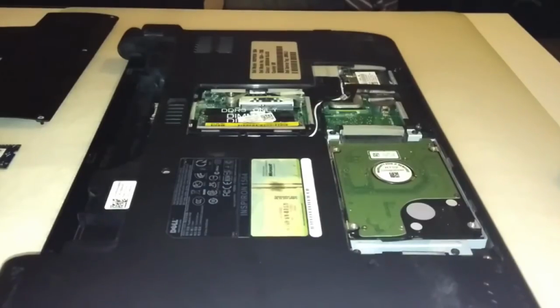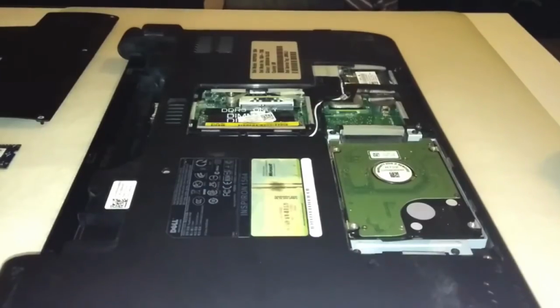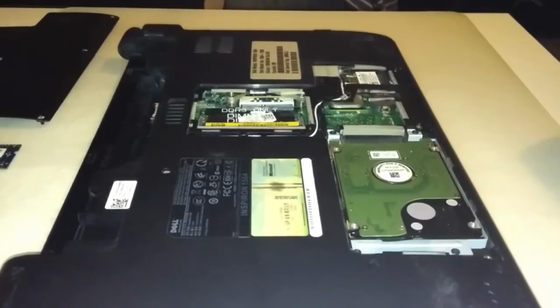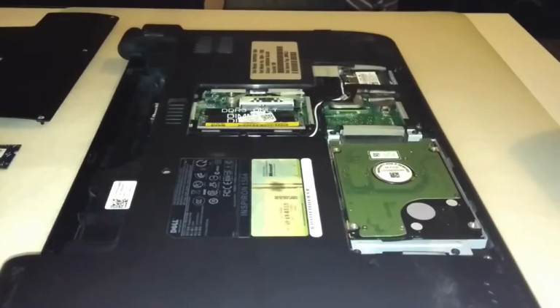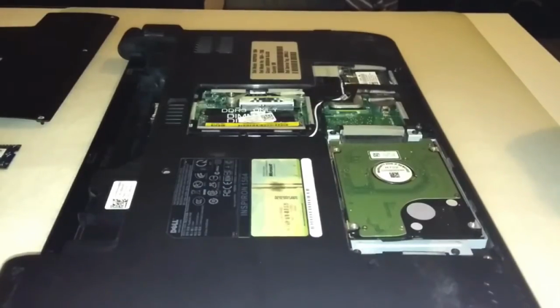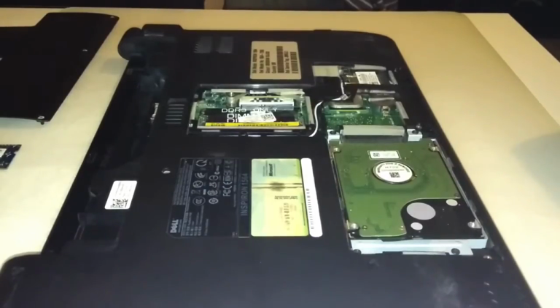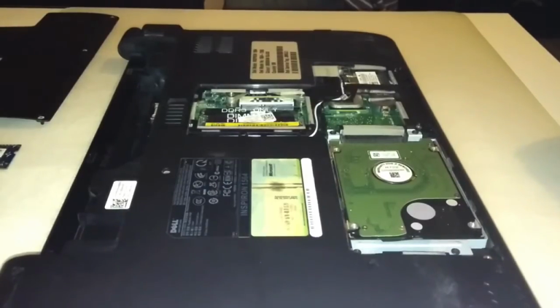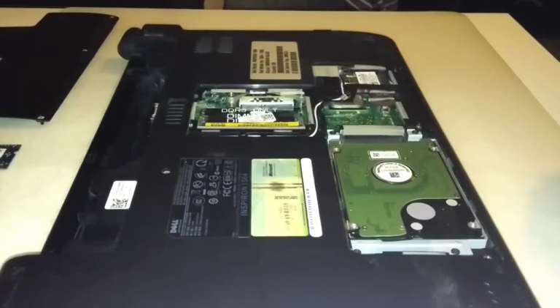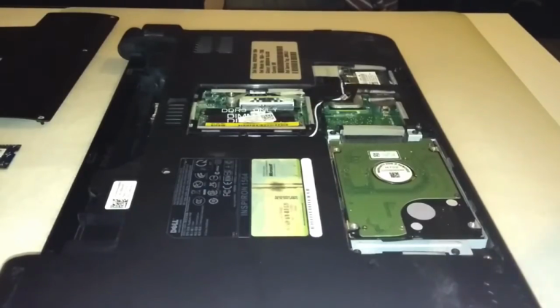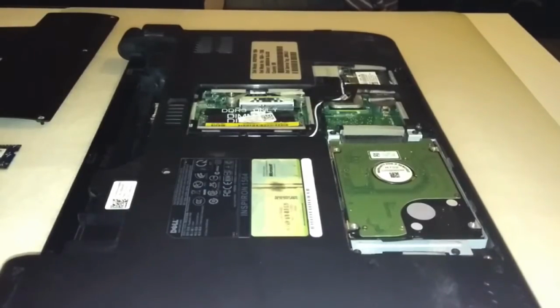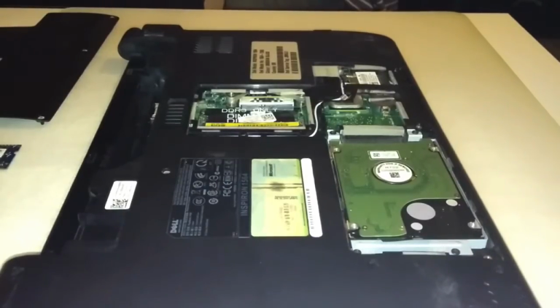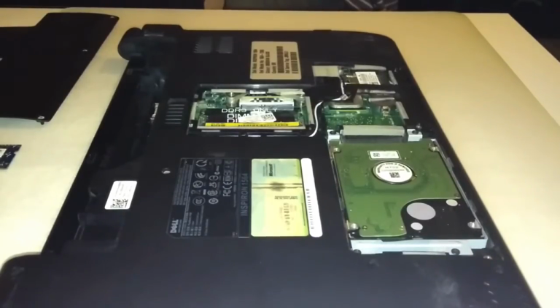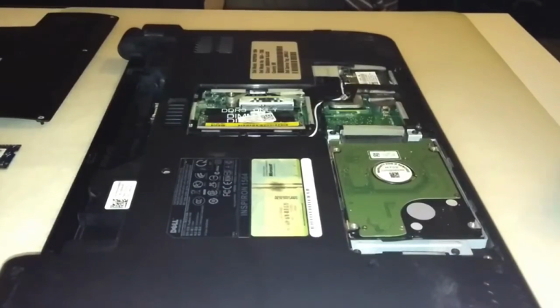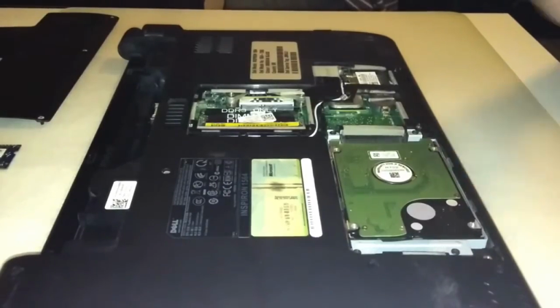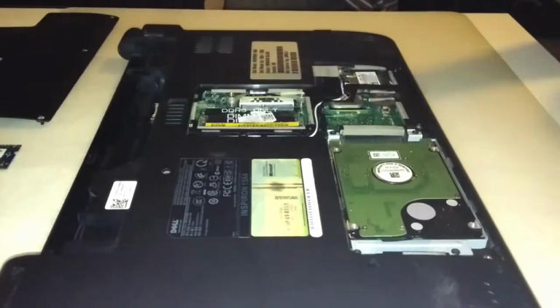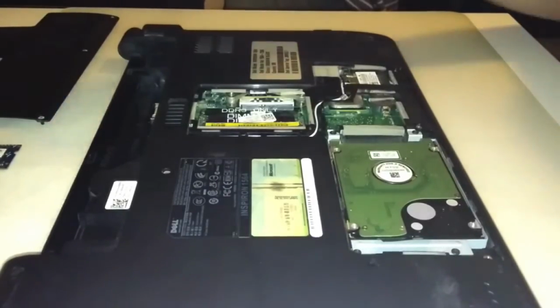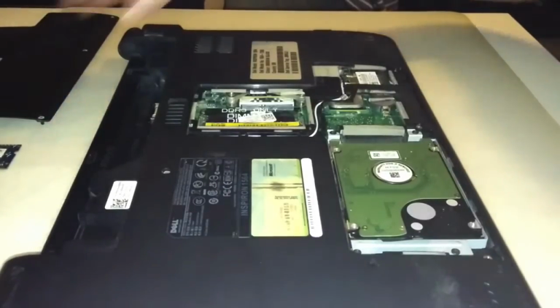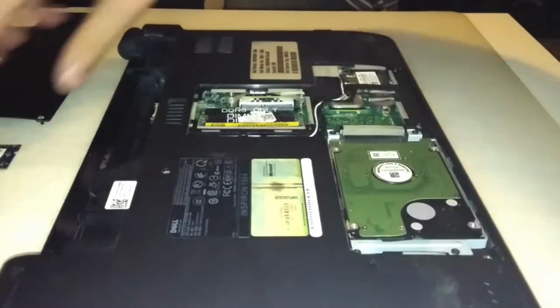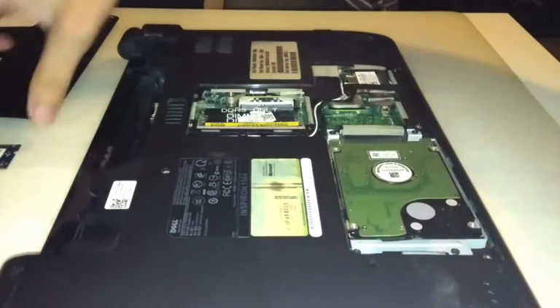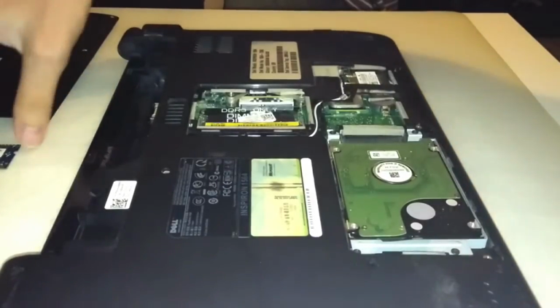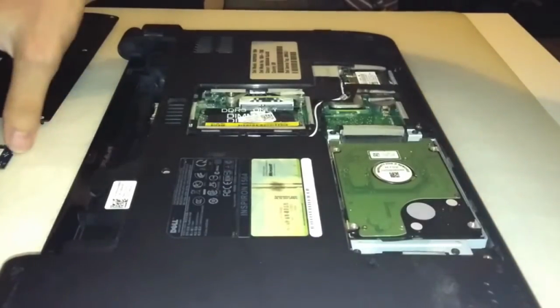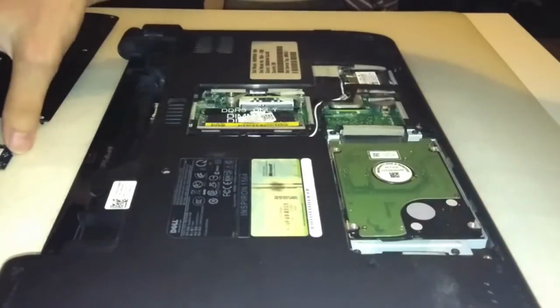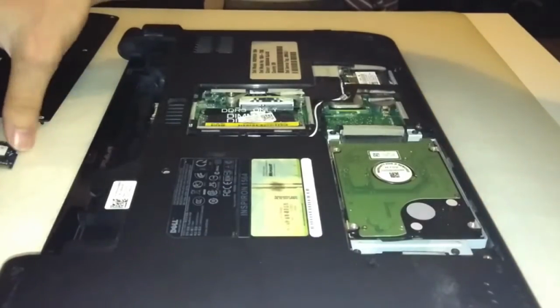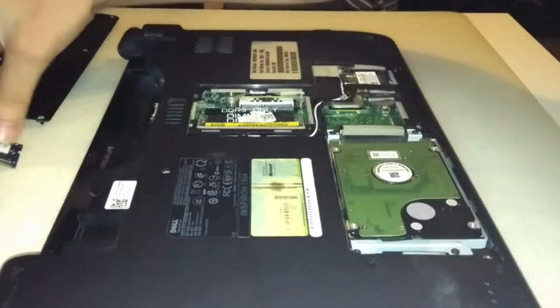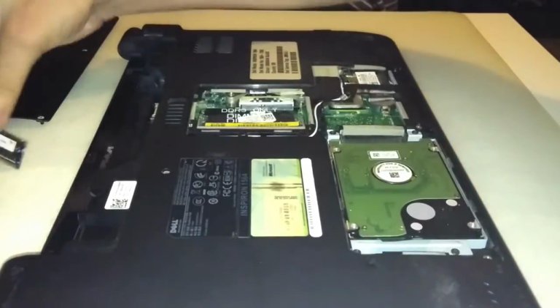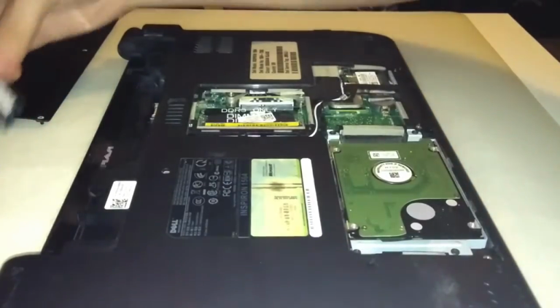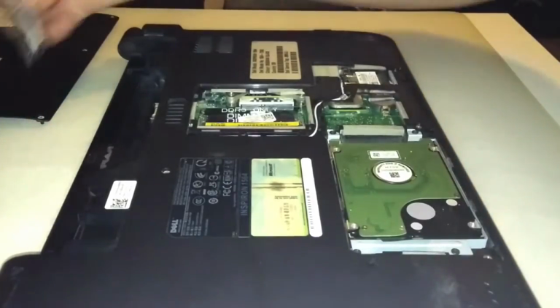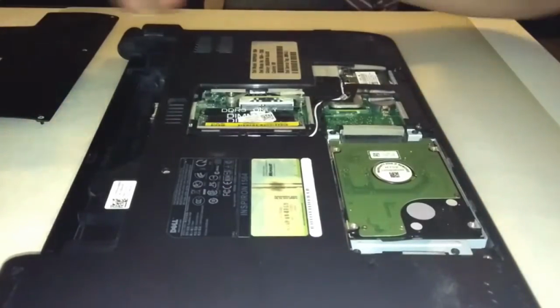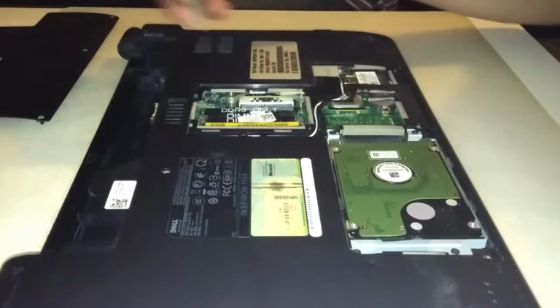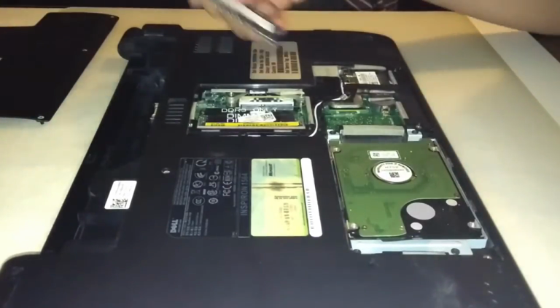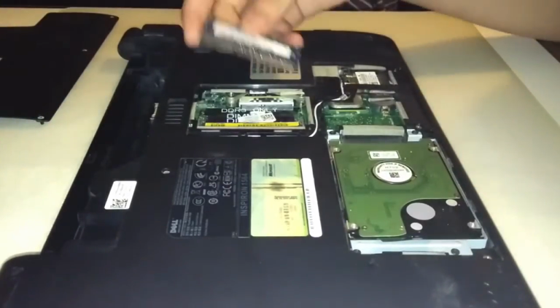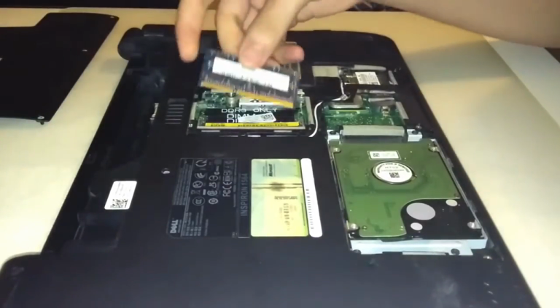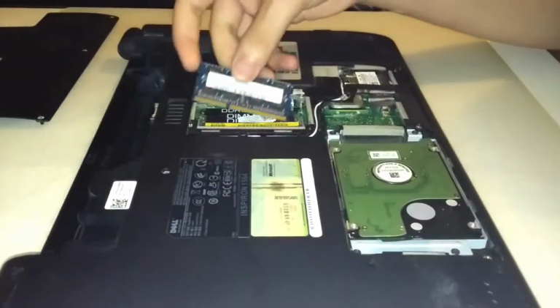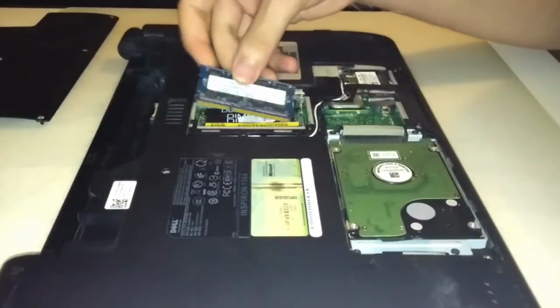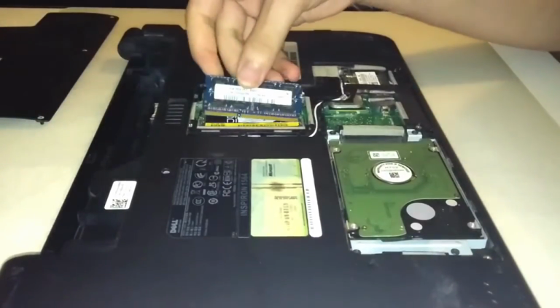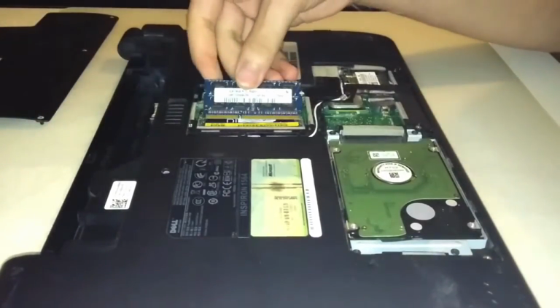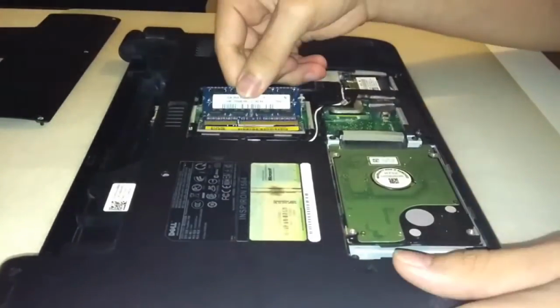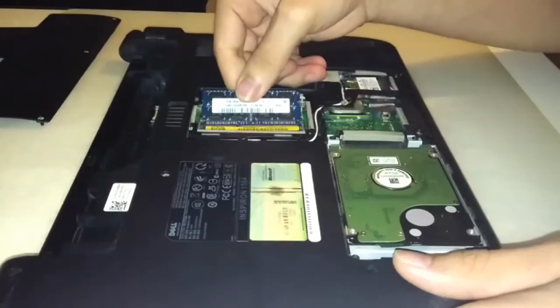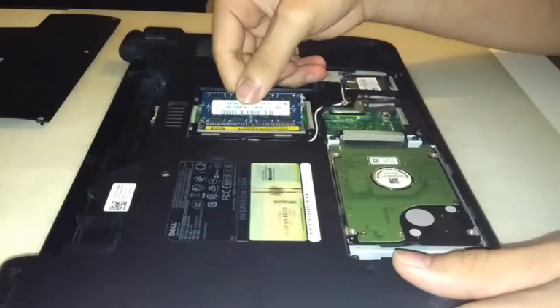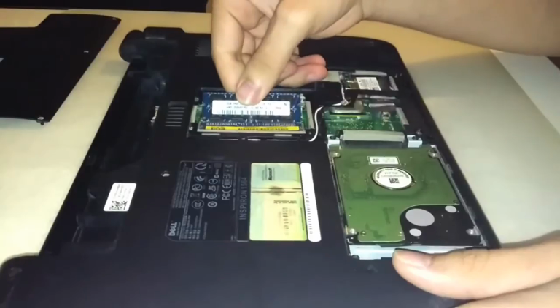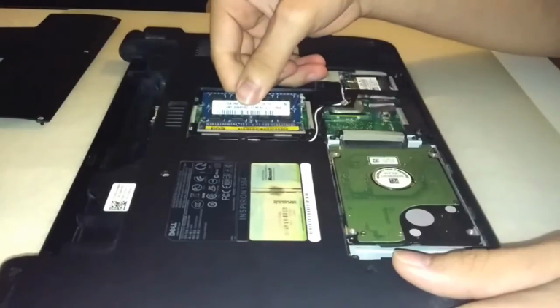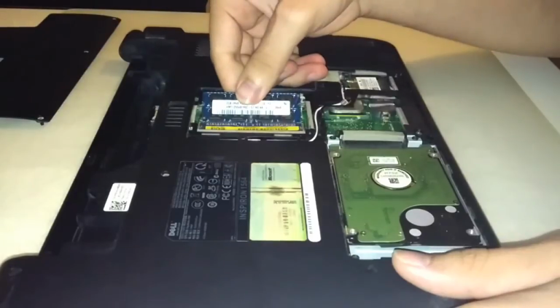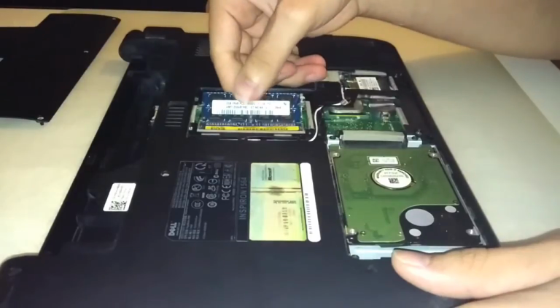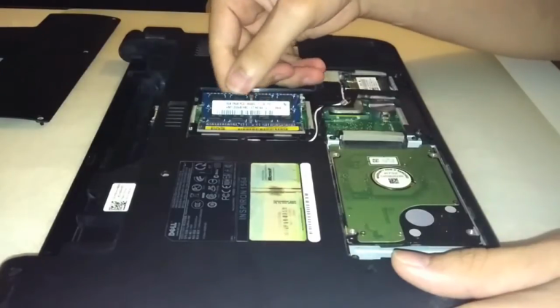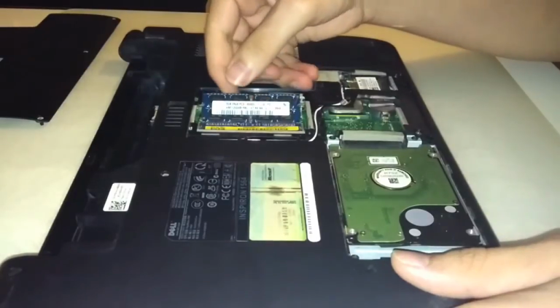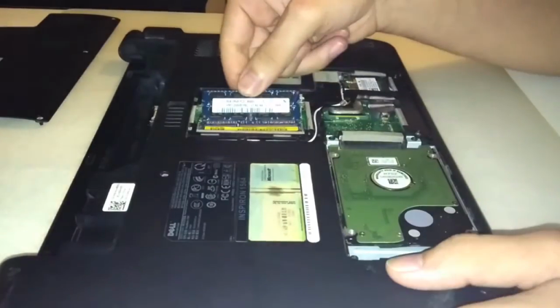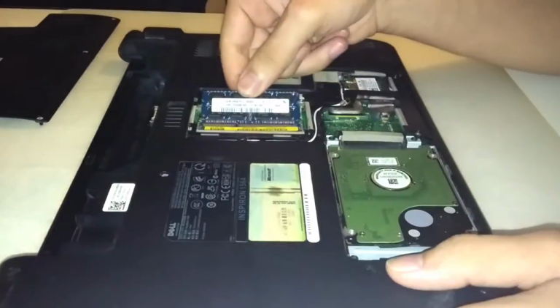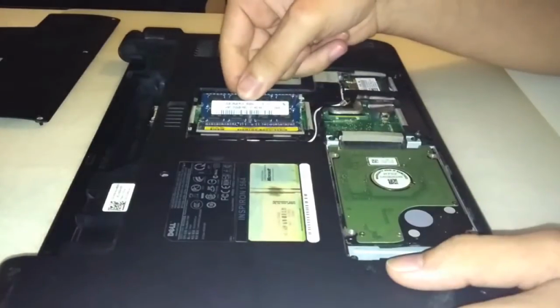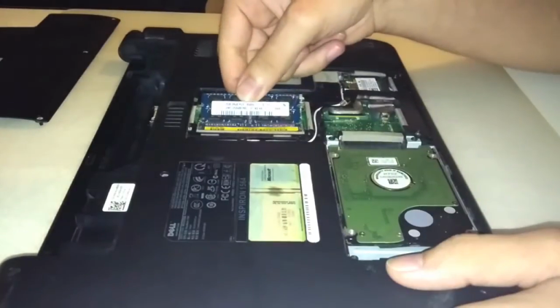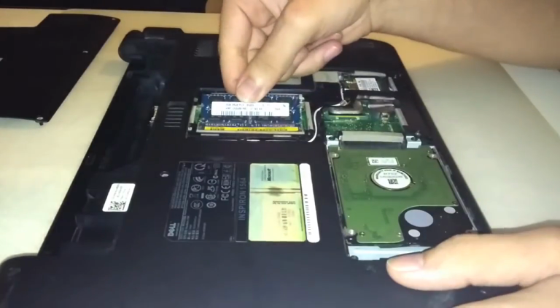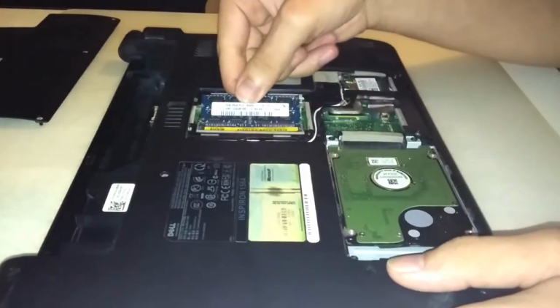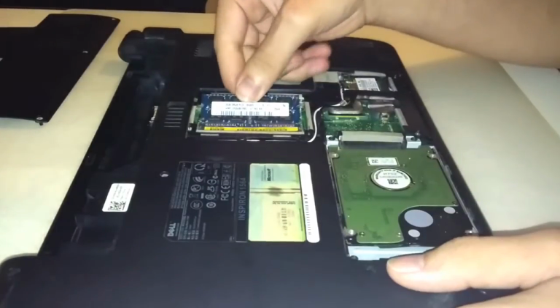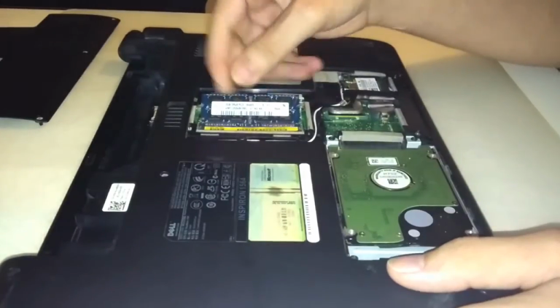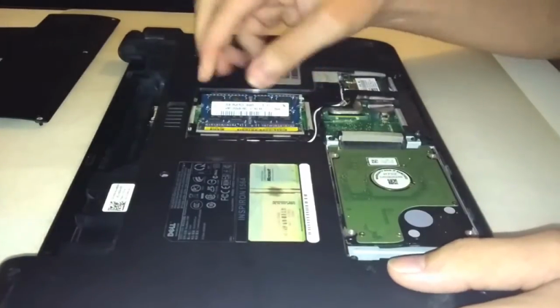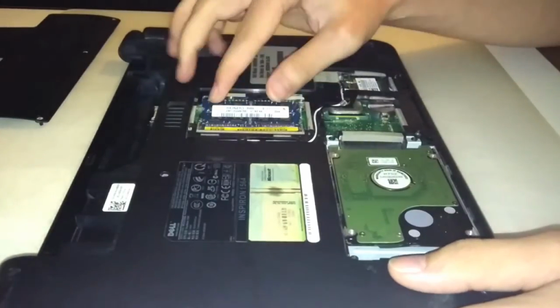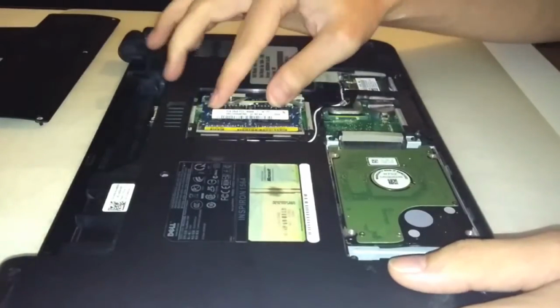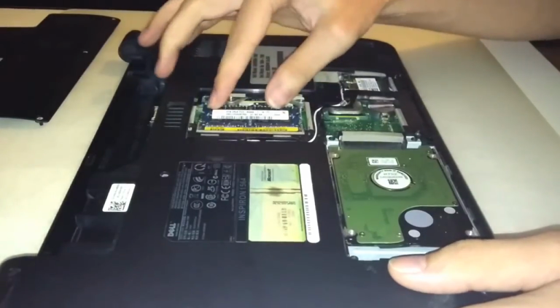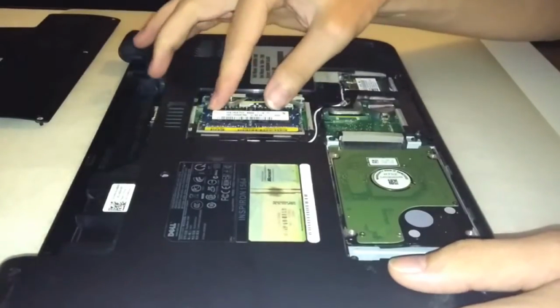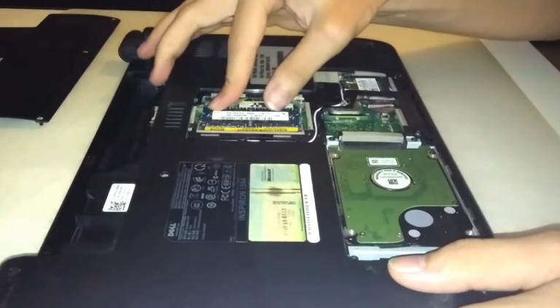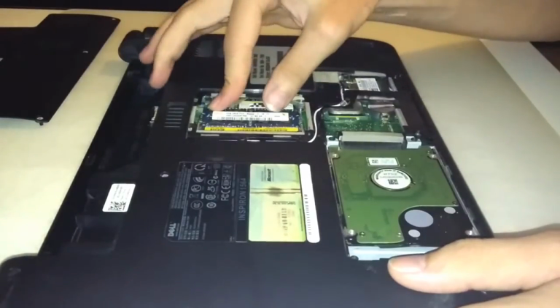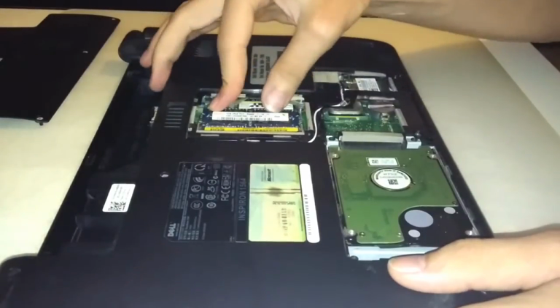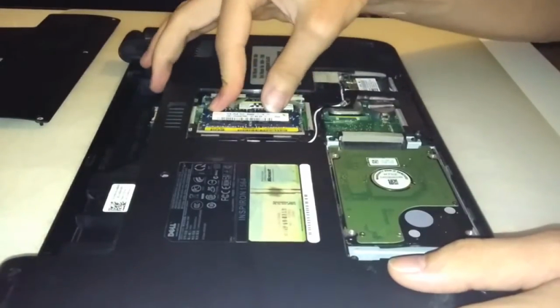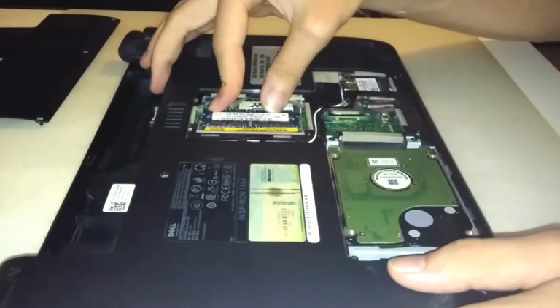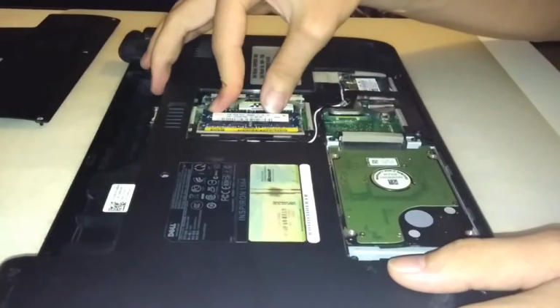Now in order to add the new RAM, press the module into the memory slot until it is properly seated, and press the memory down.